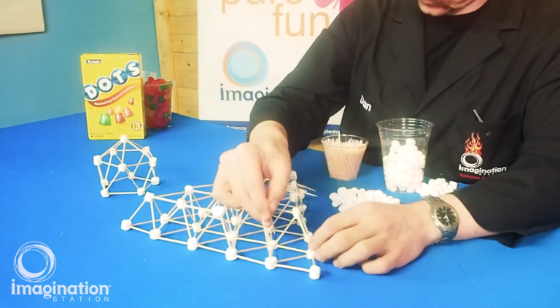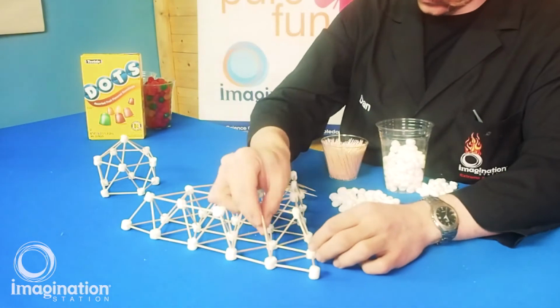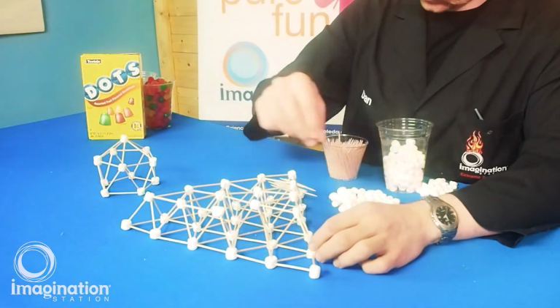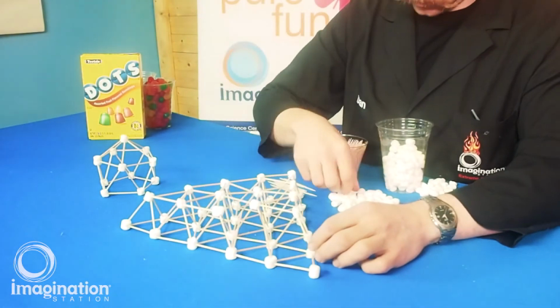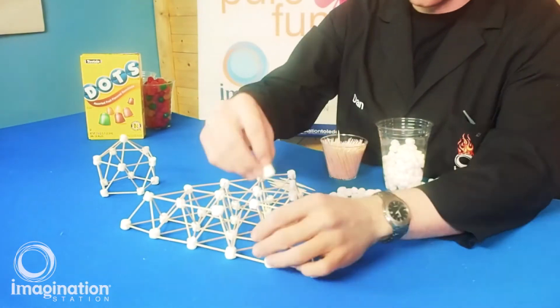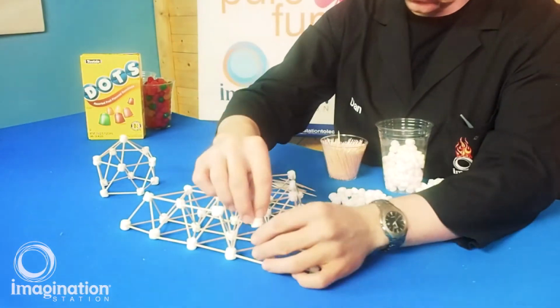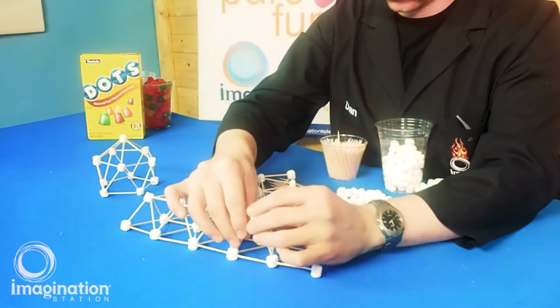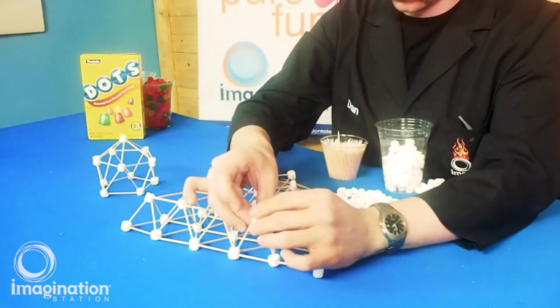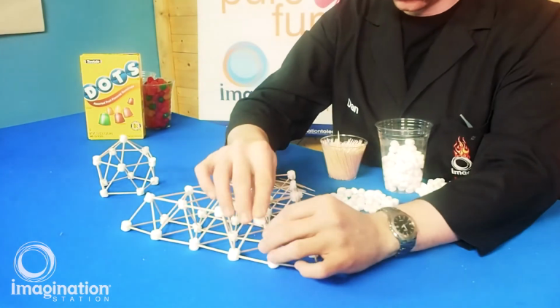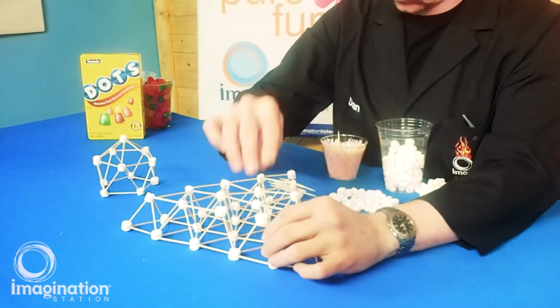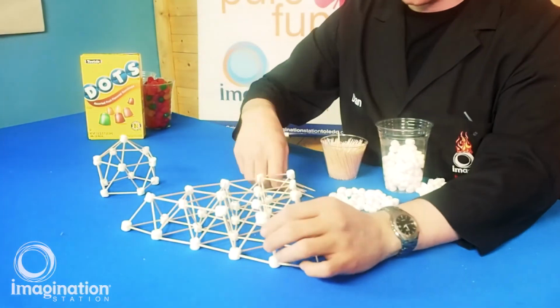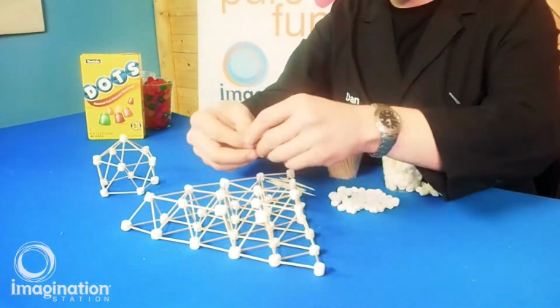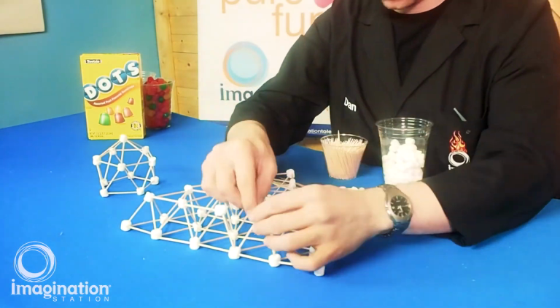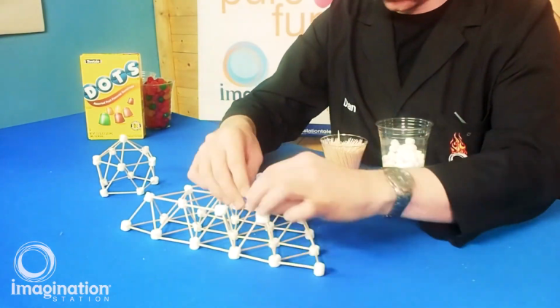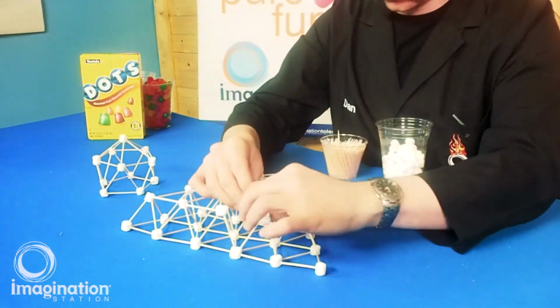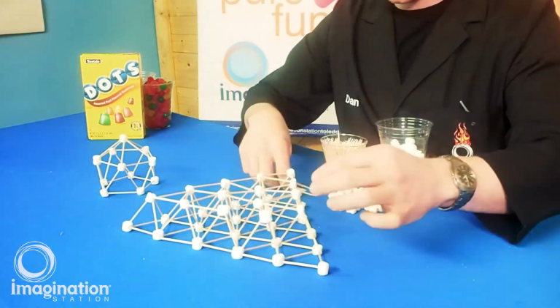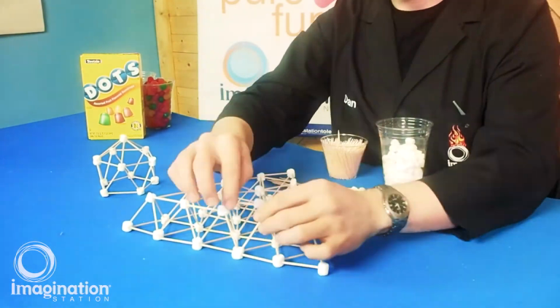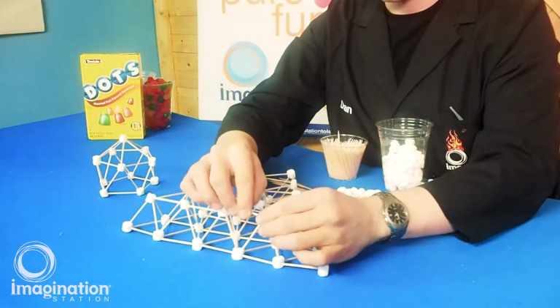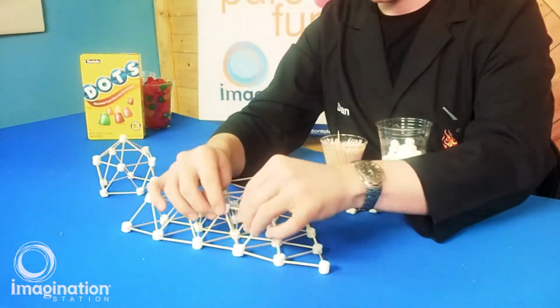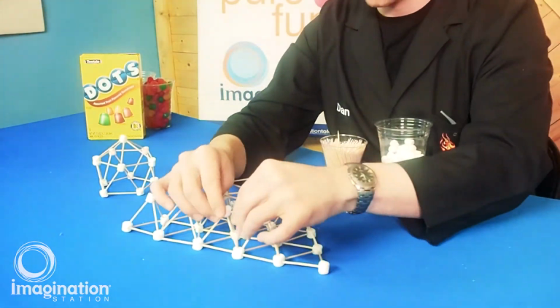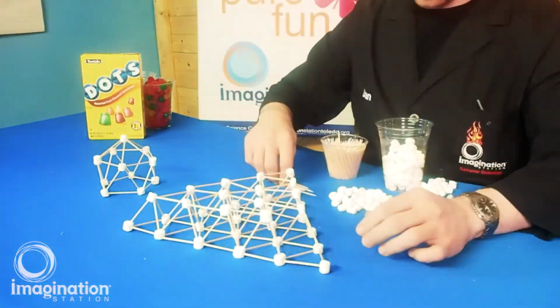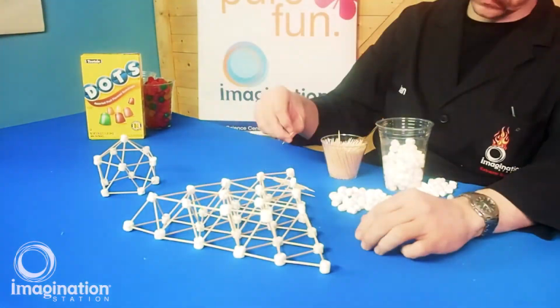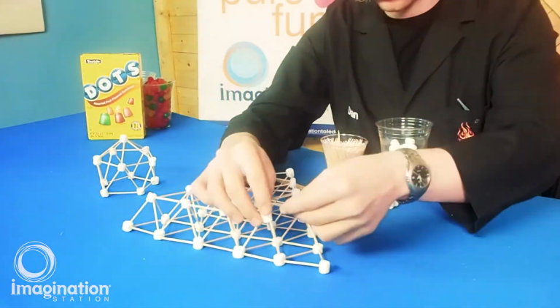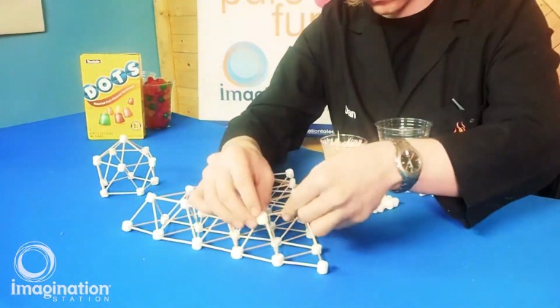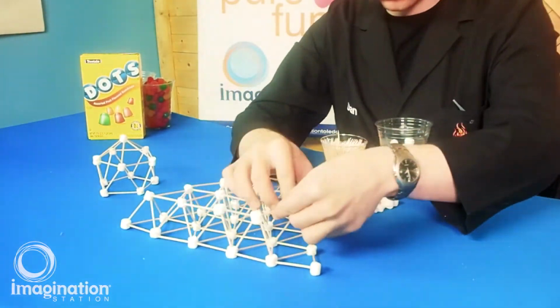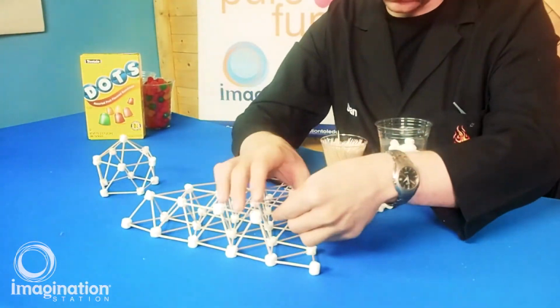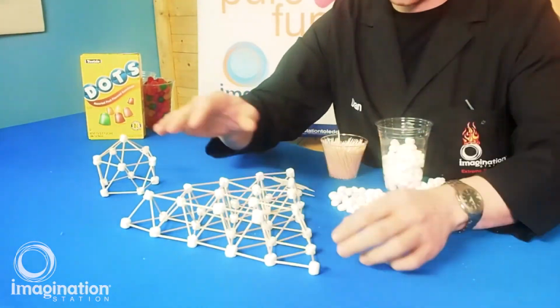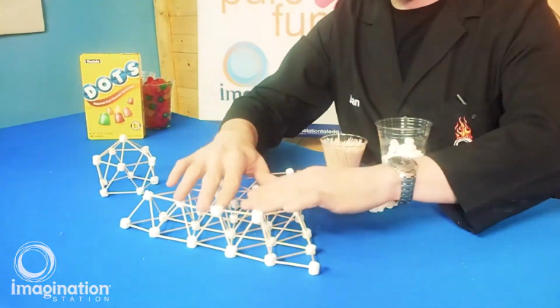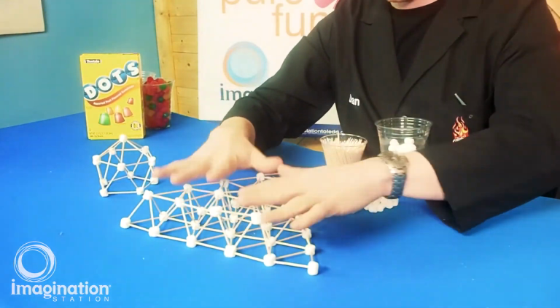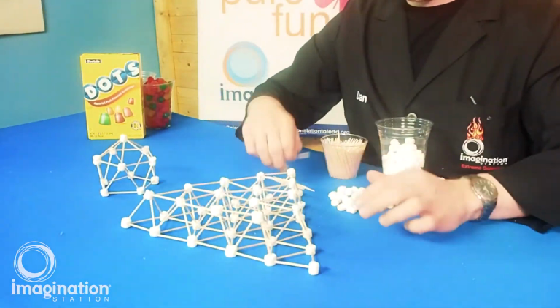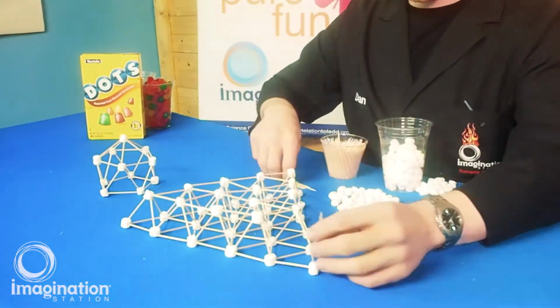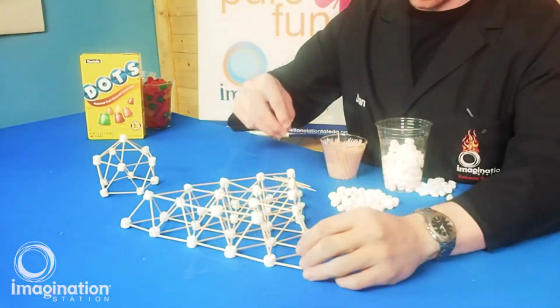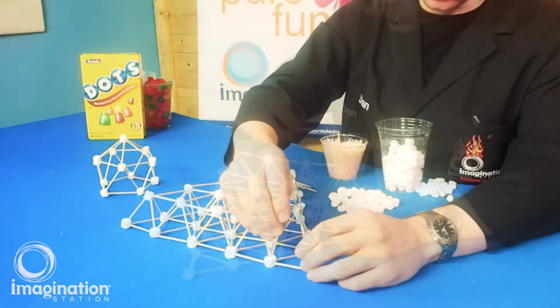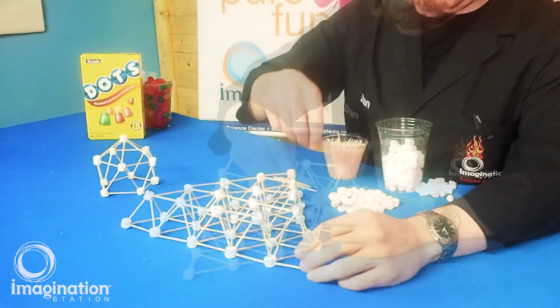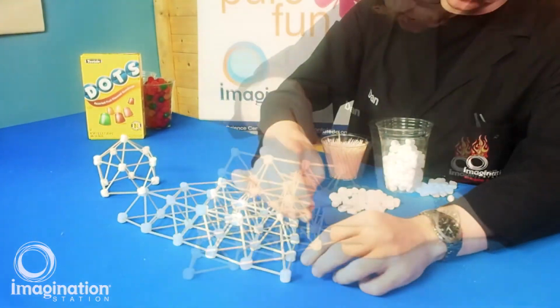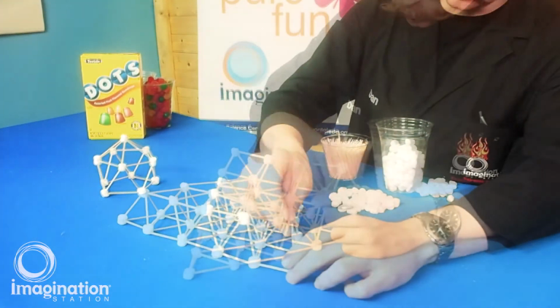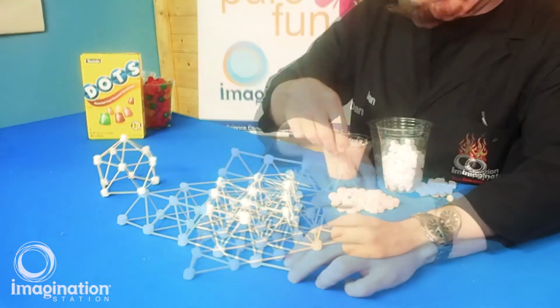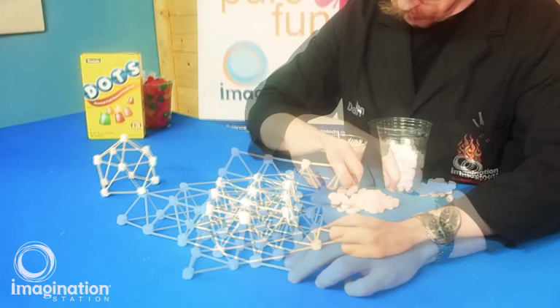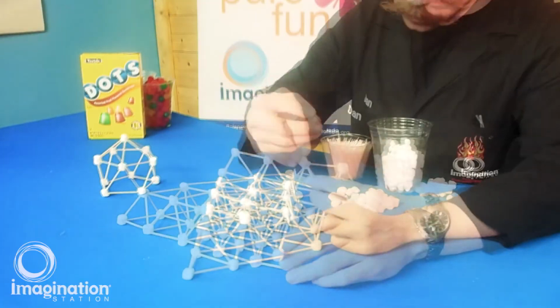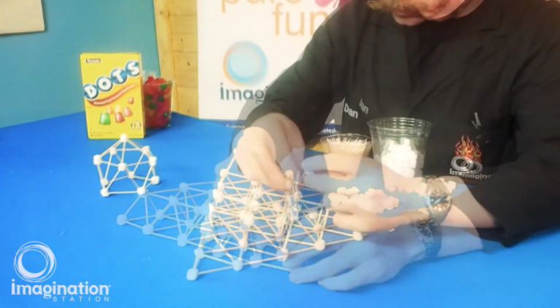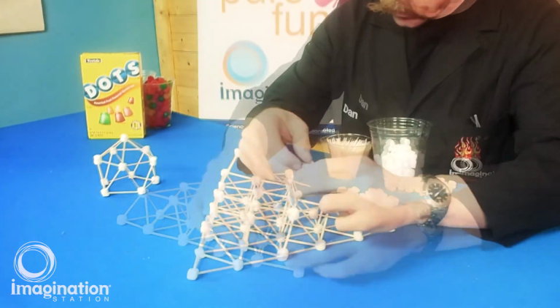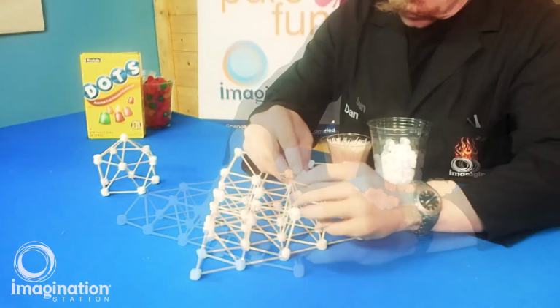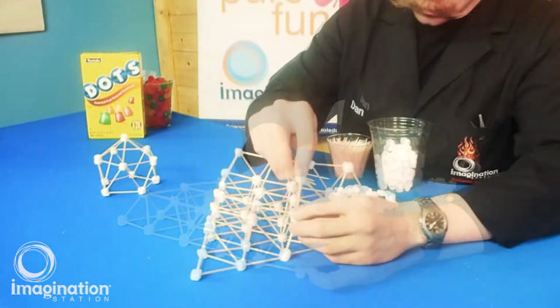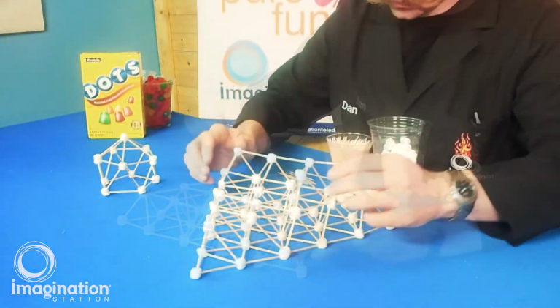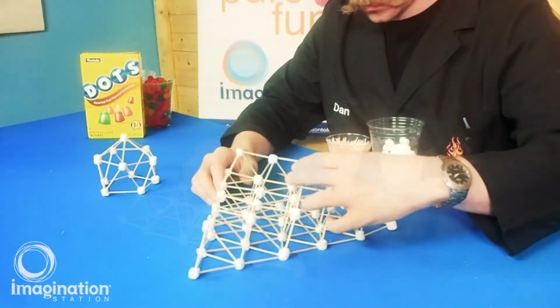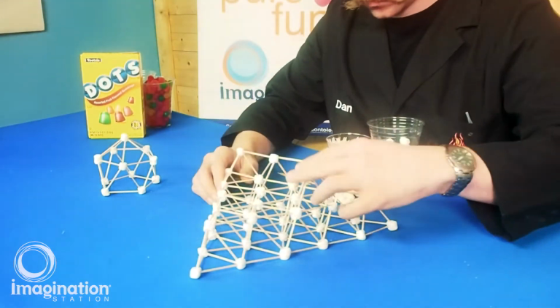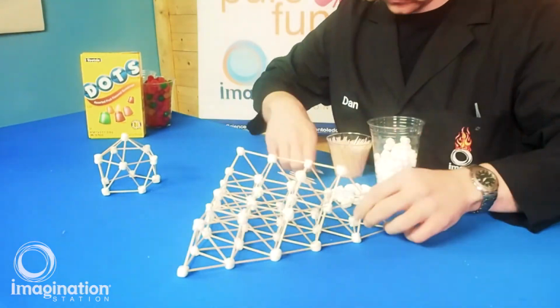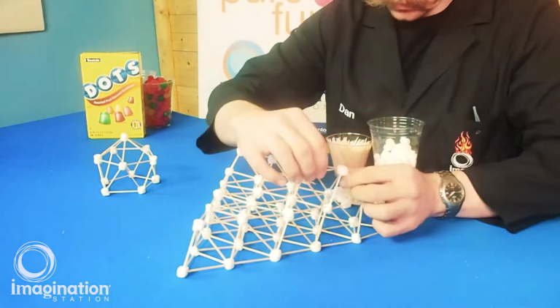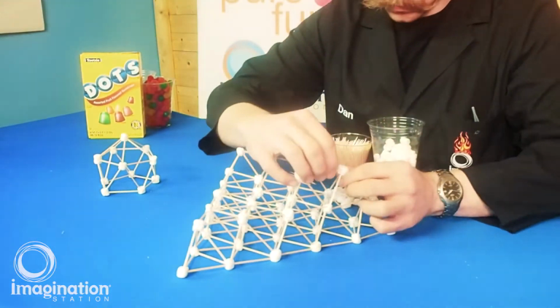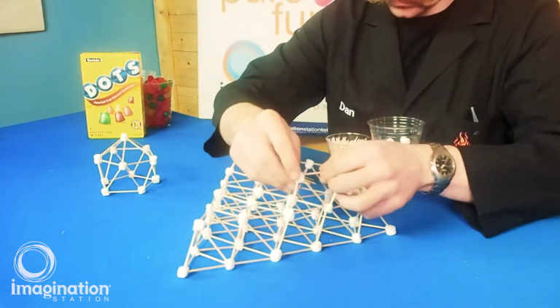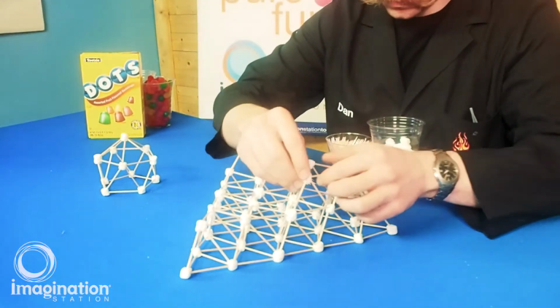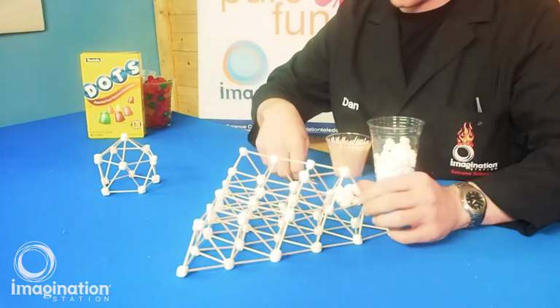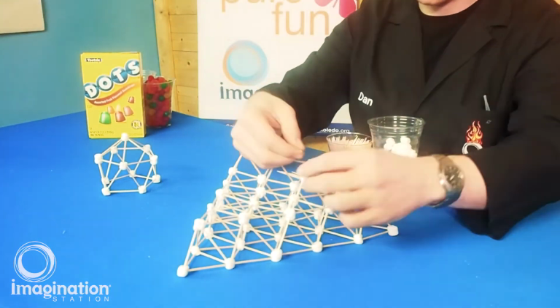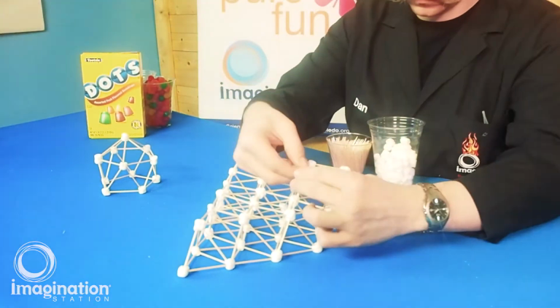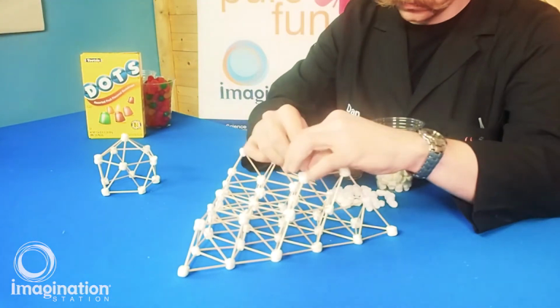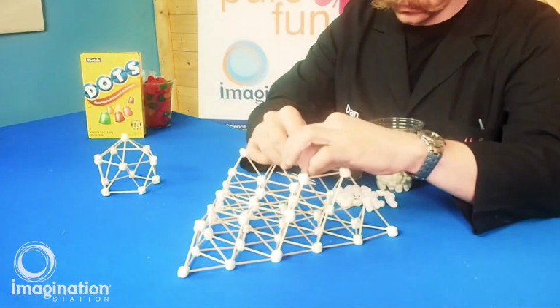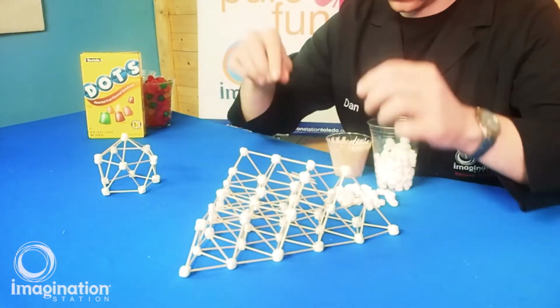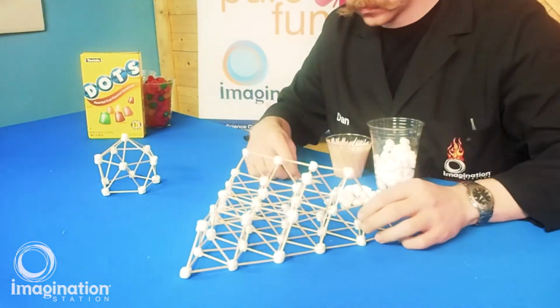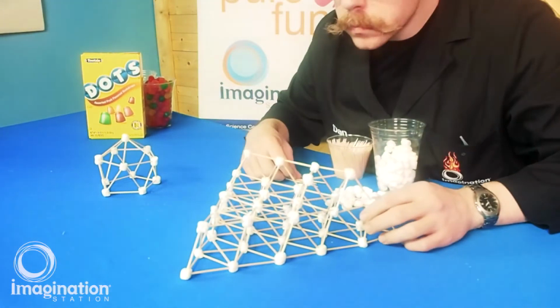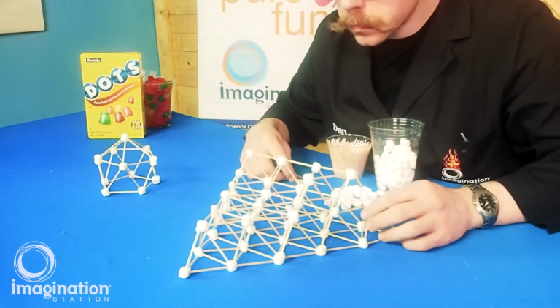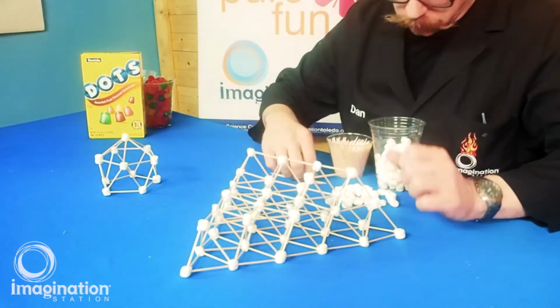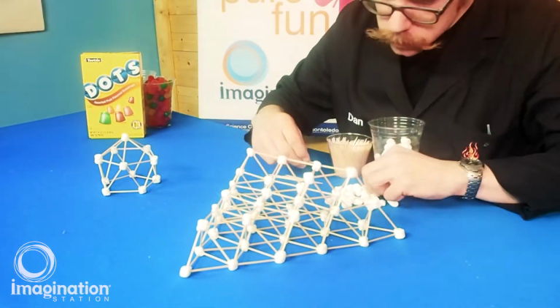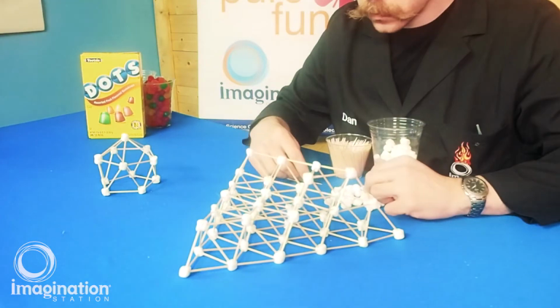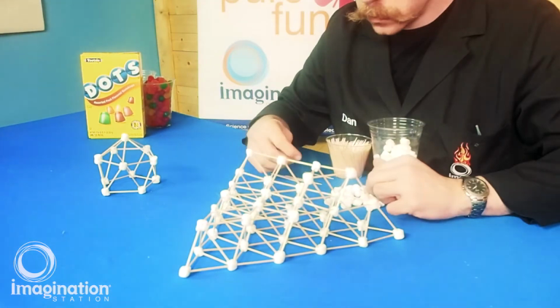If you like this activity and are interested in more stay-at-home science, visit our website at imaginationstationtoledo.org.